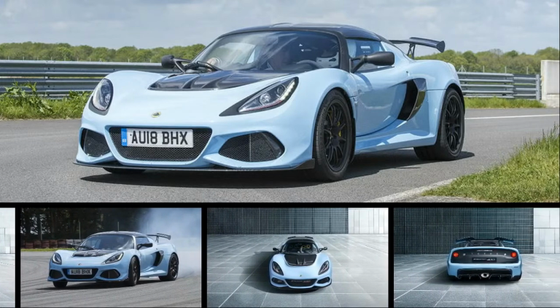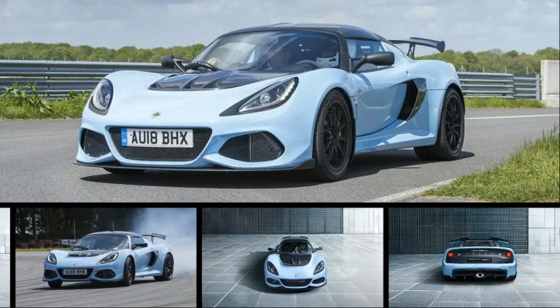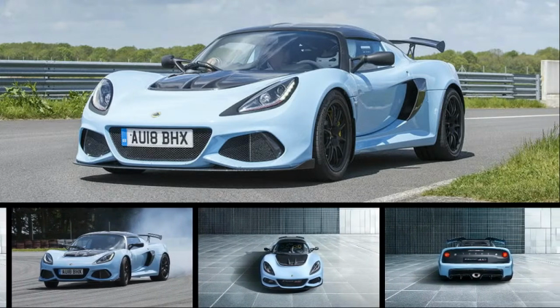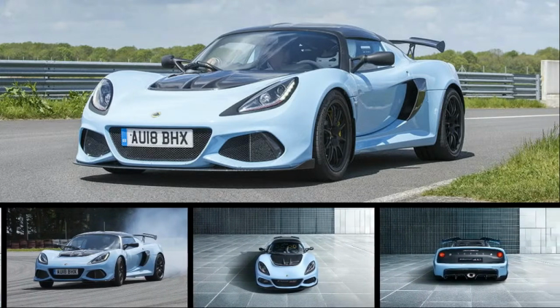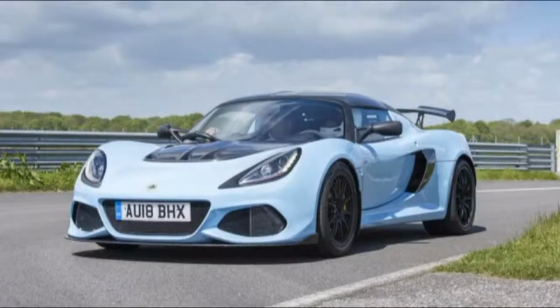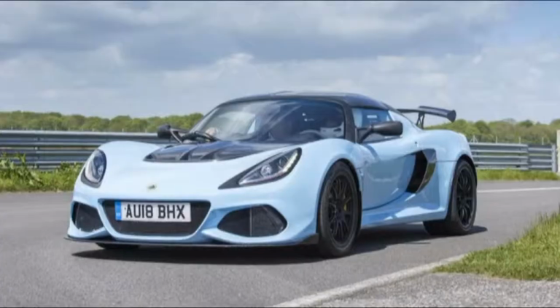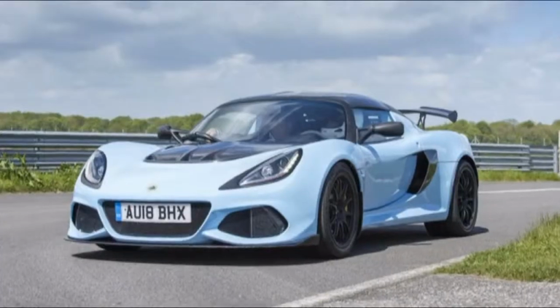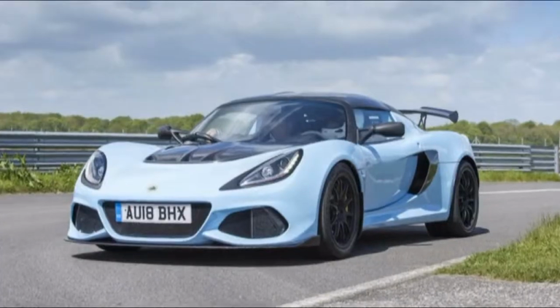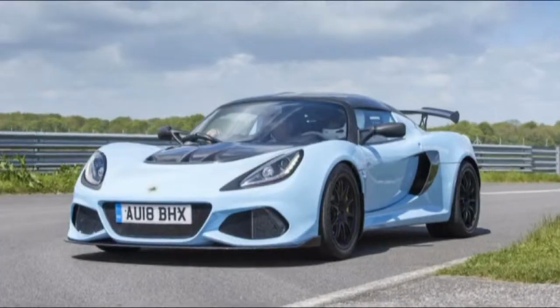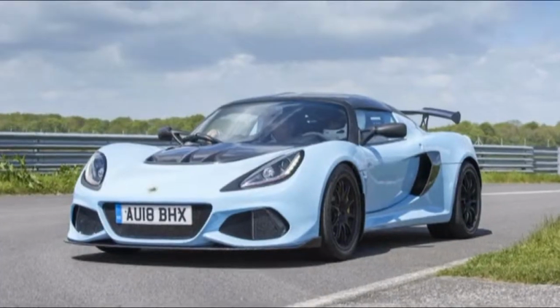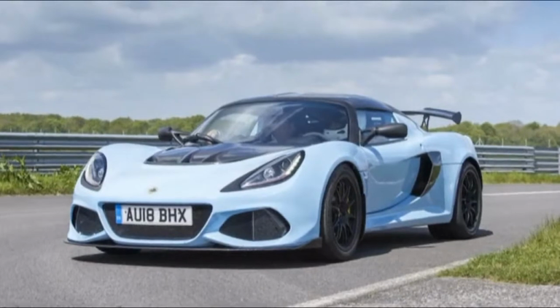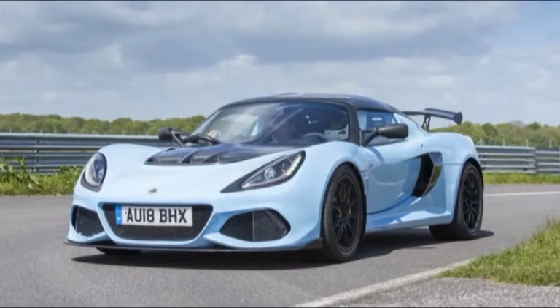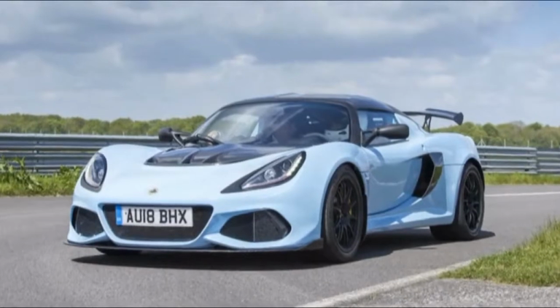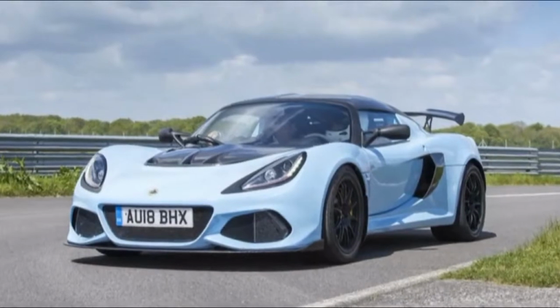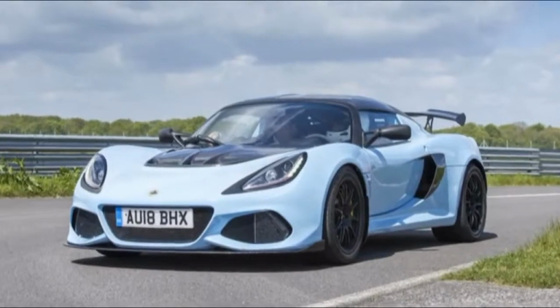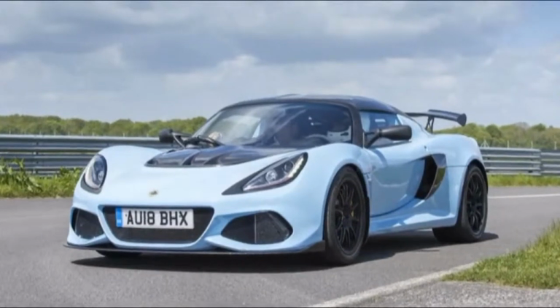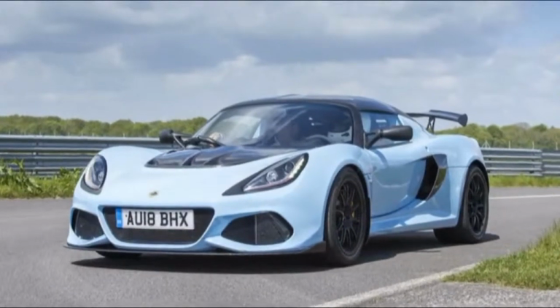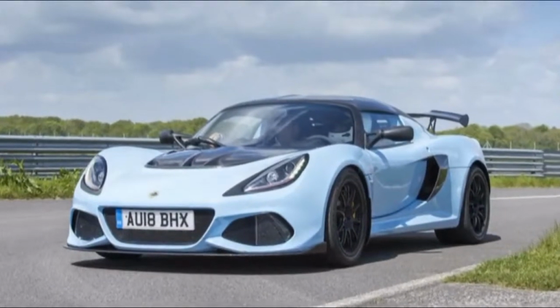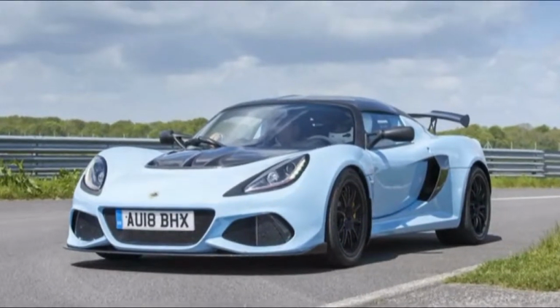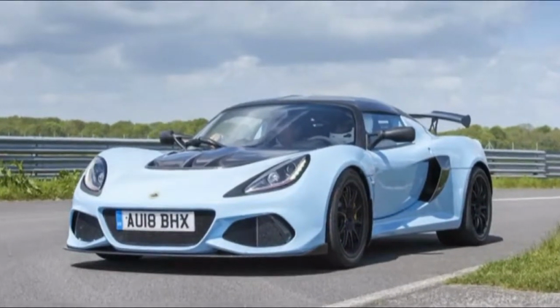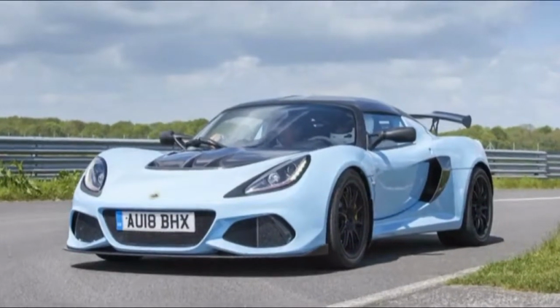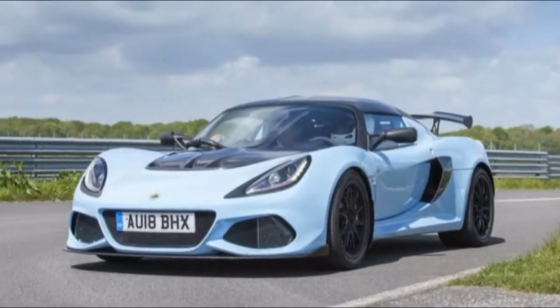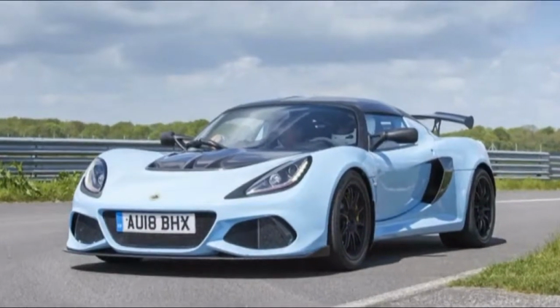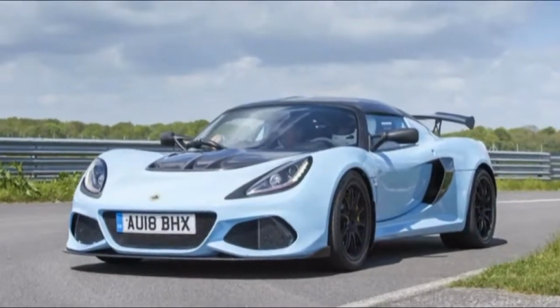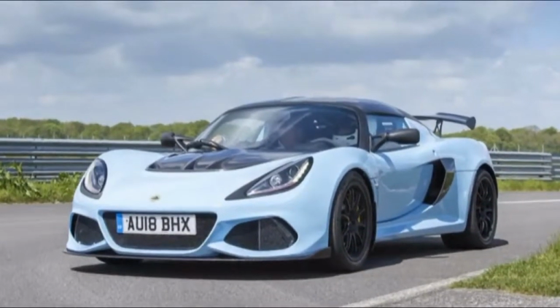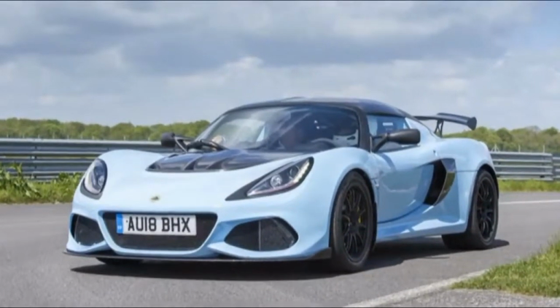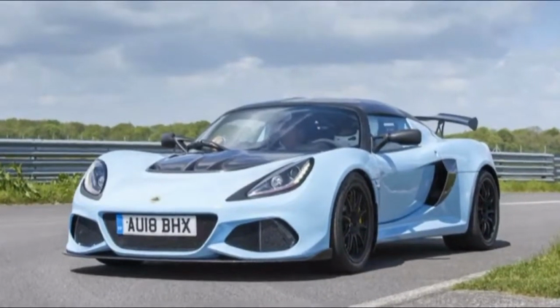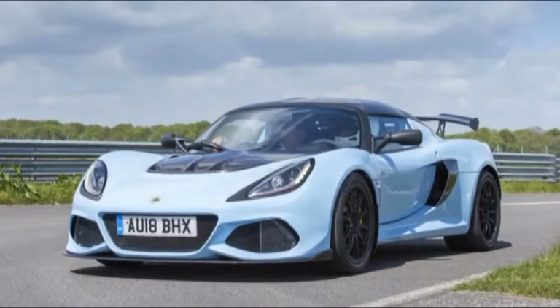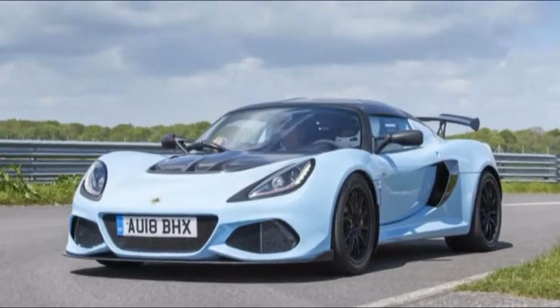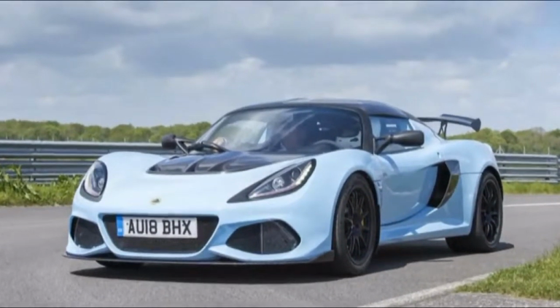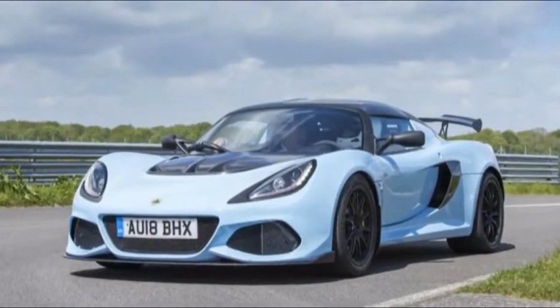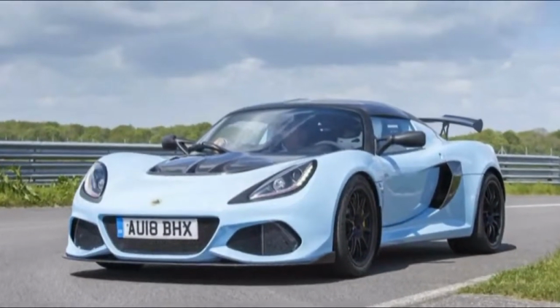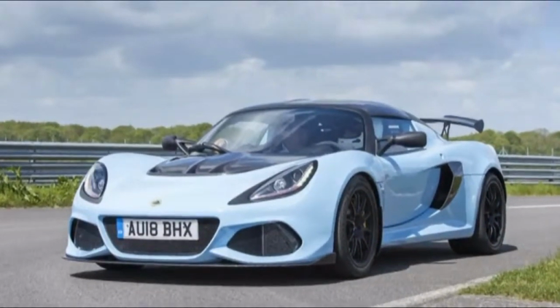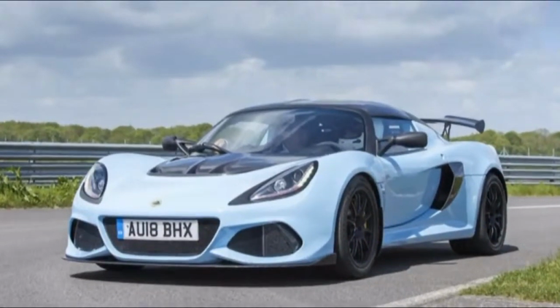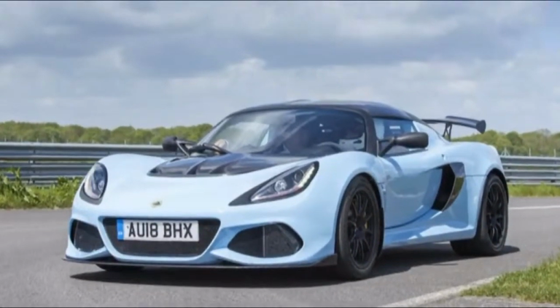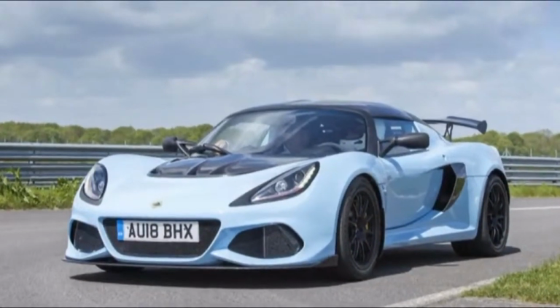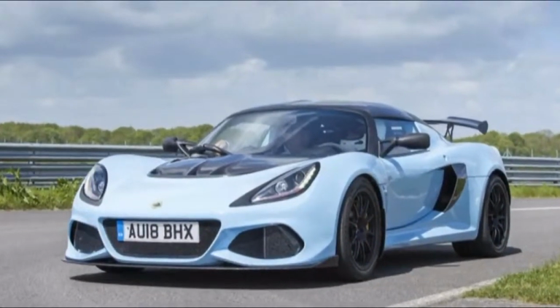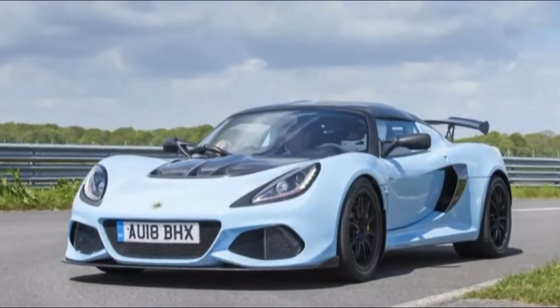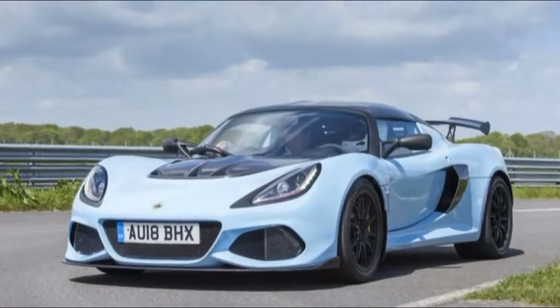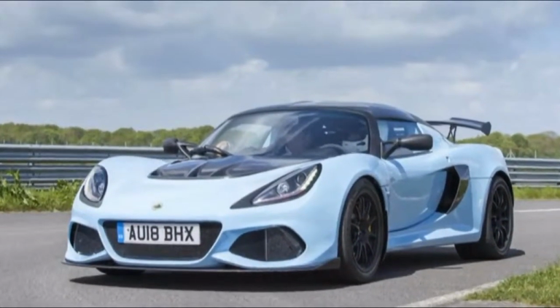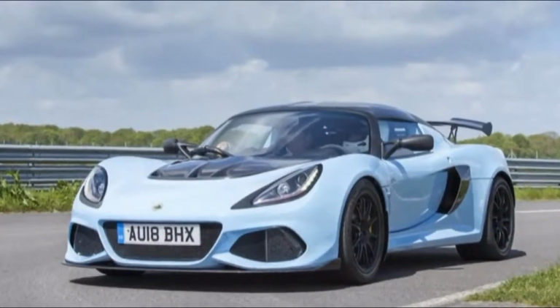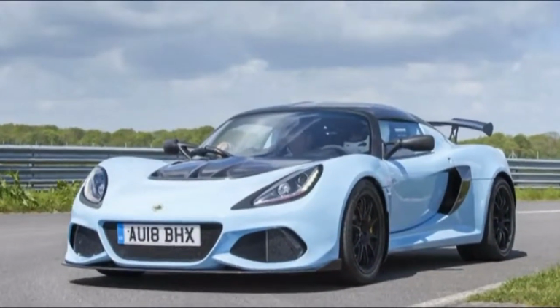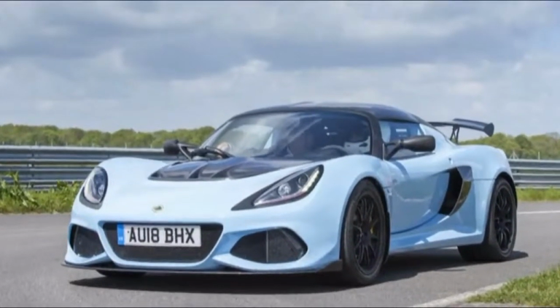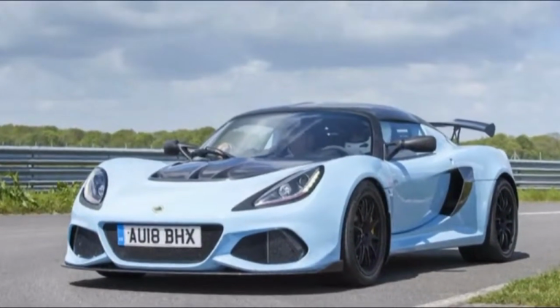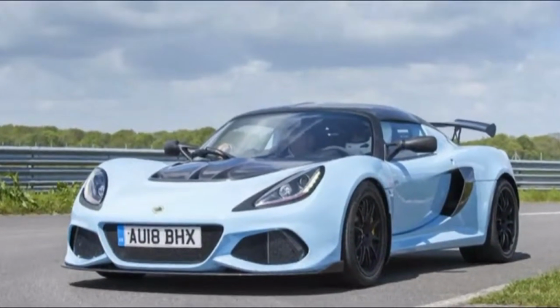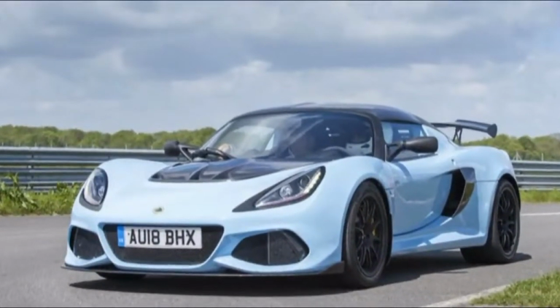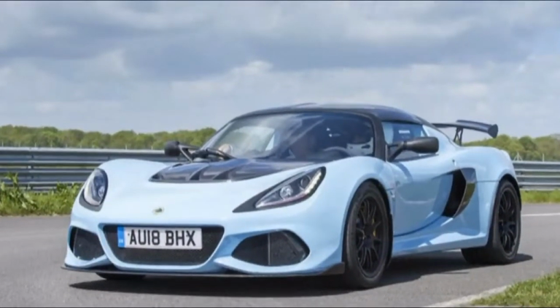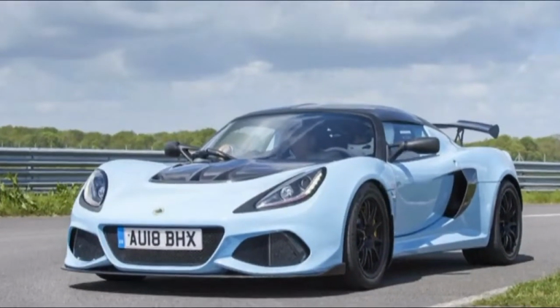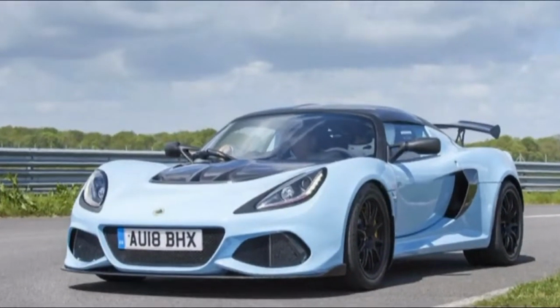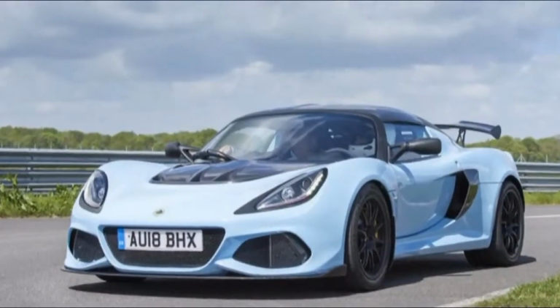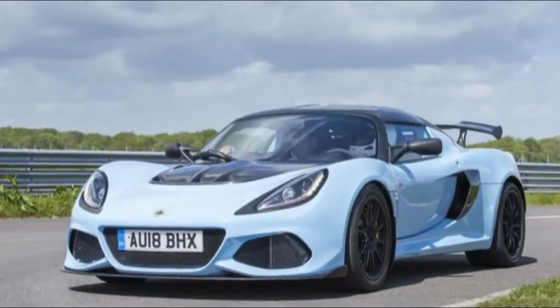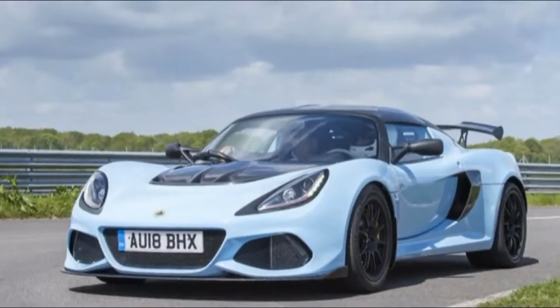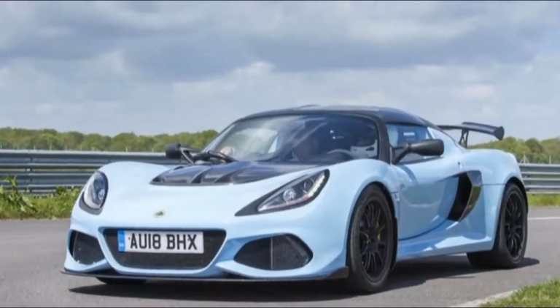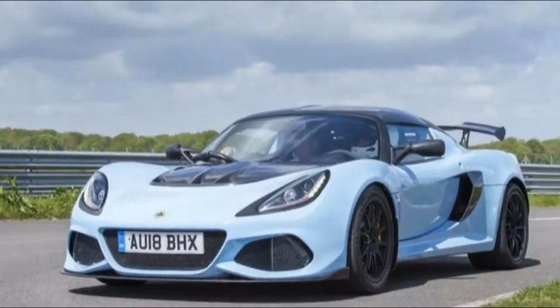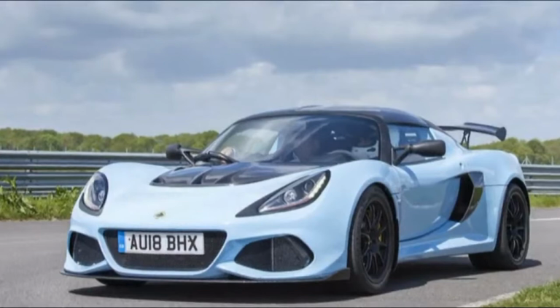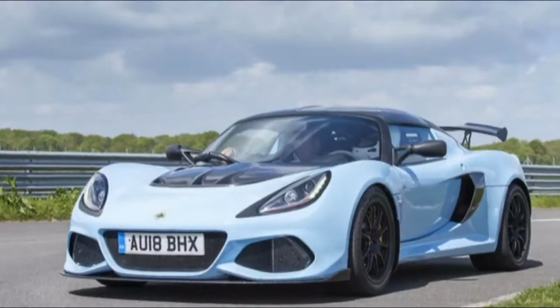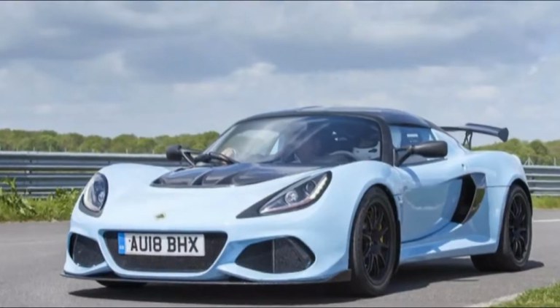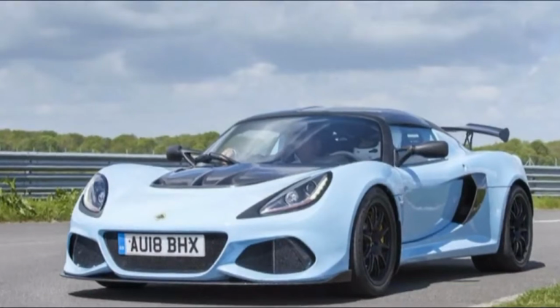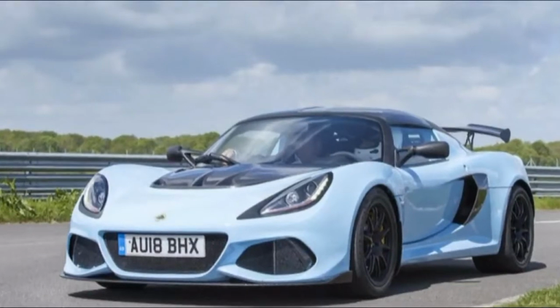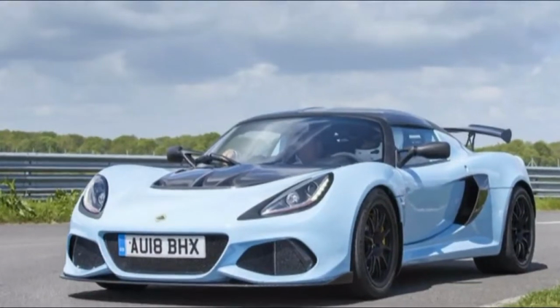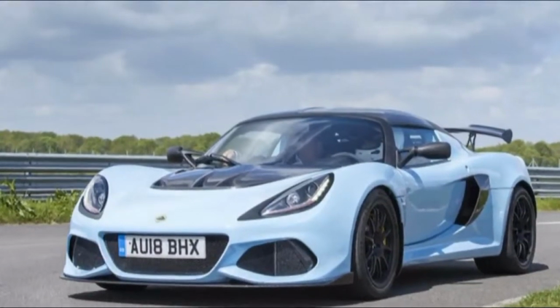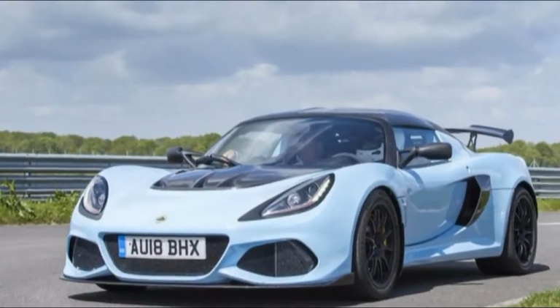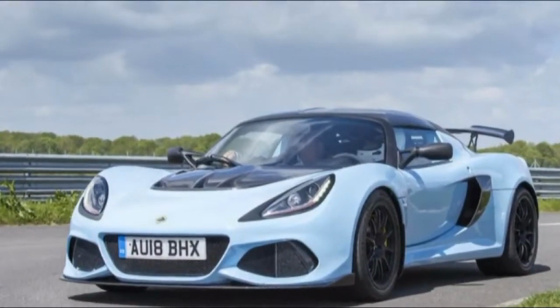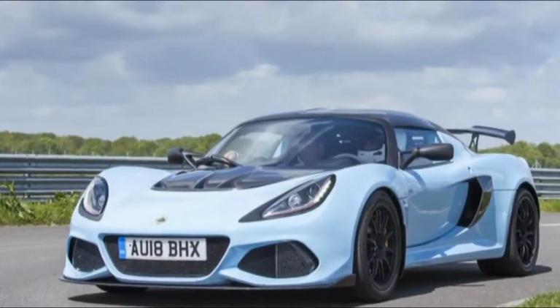Lotus Exige Sport 410 — 2018. Speed, Grip, Agility, and Joy.